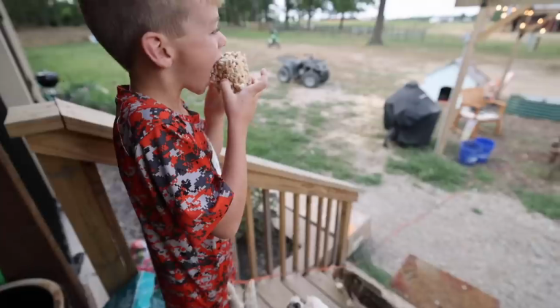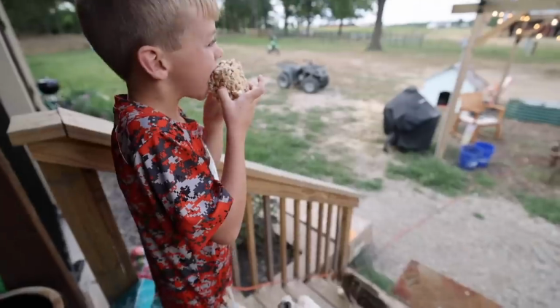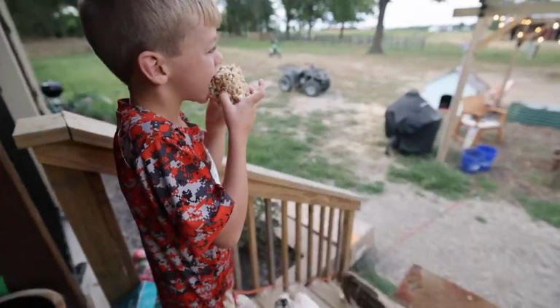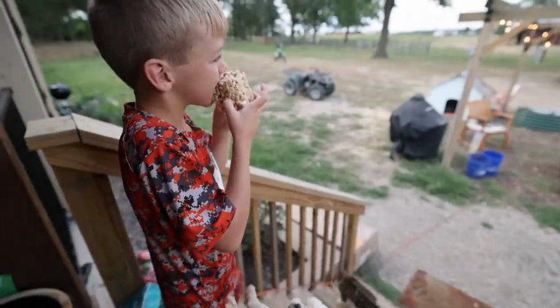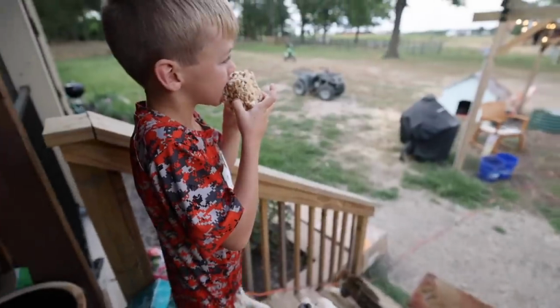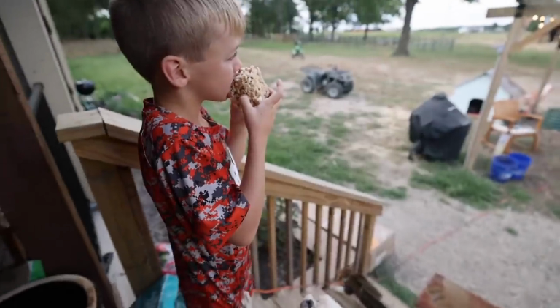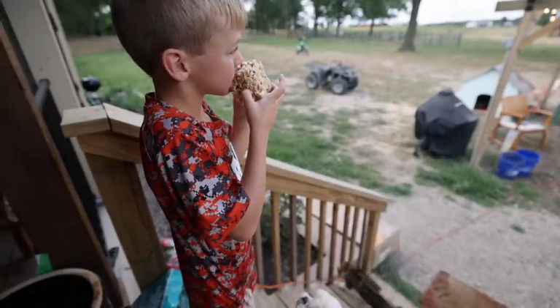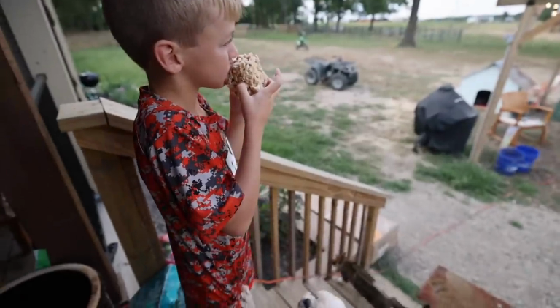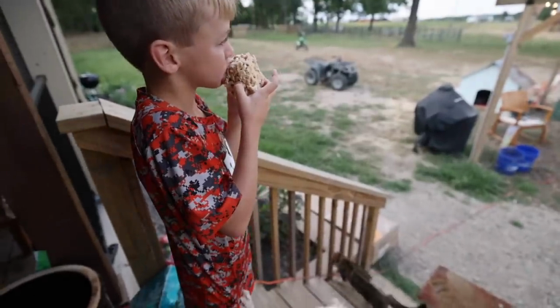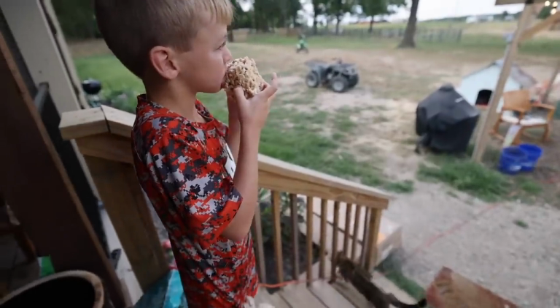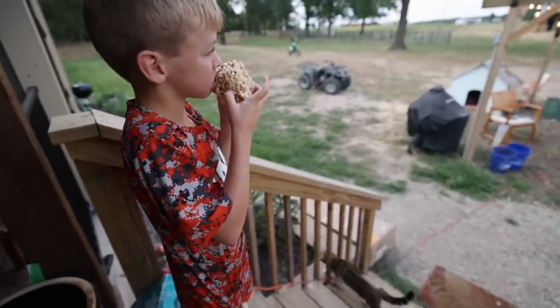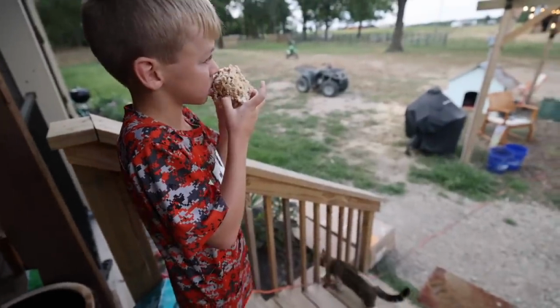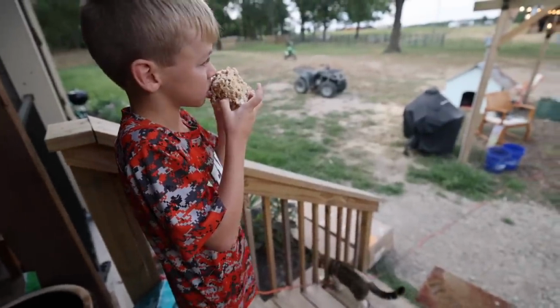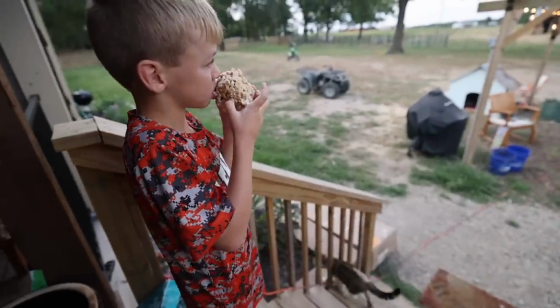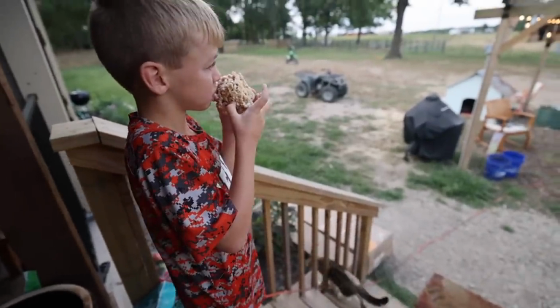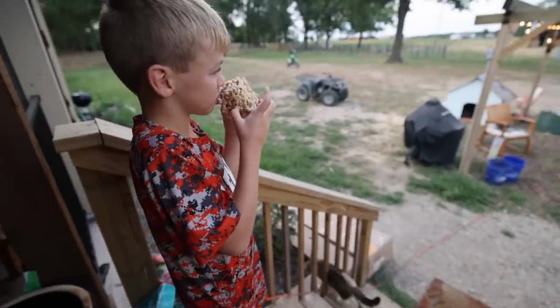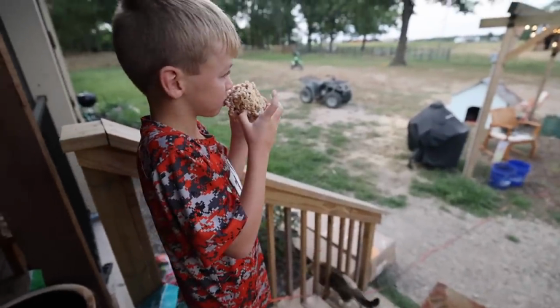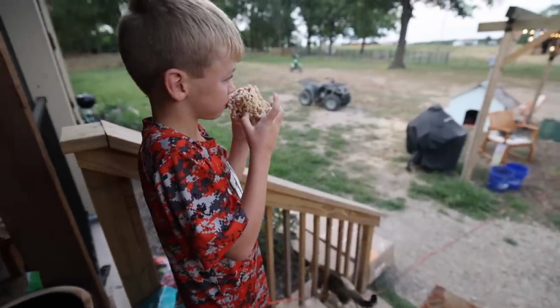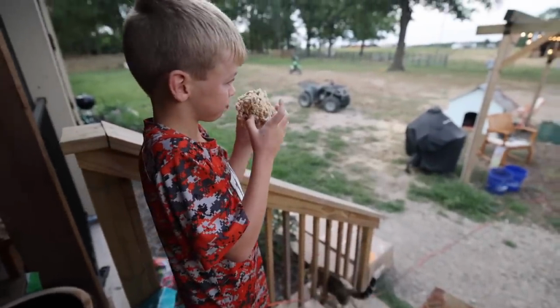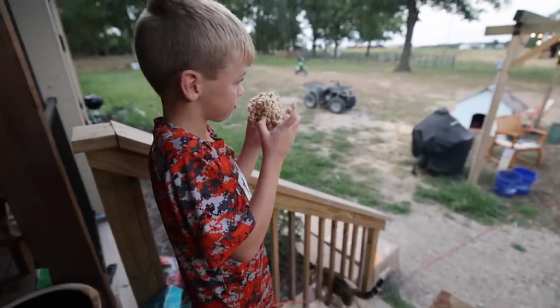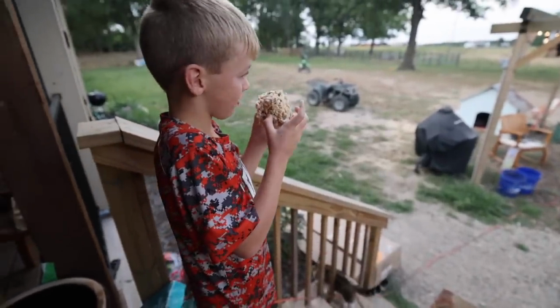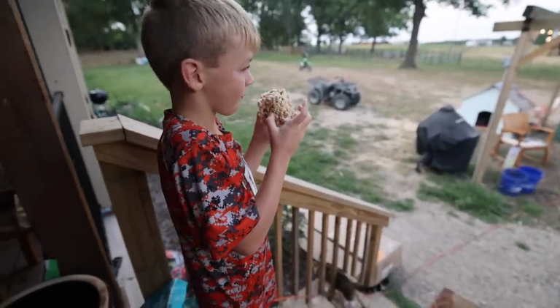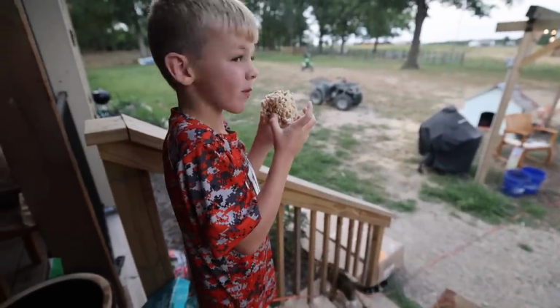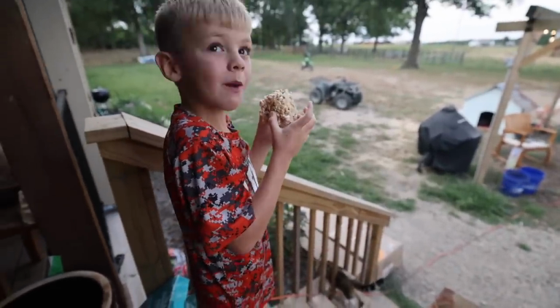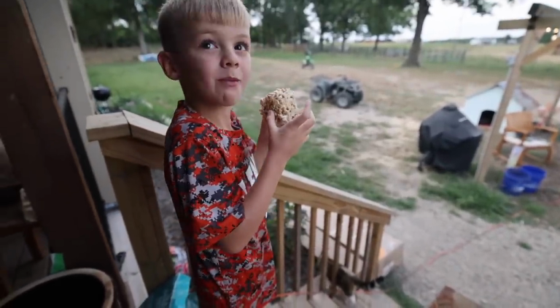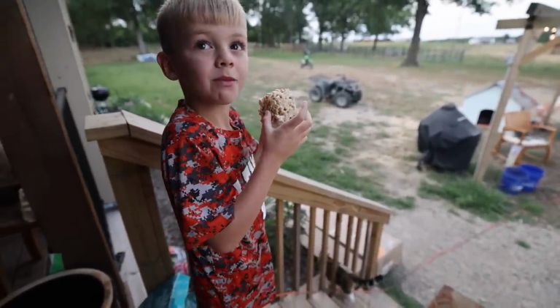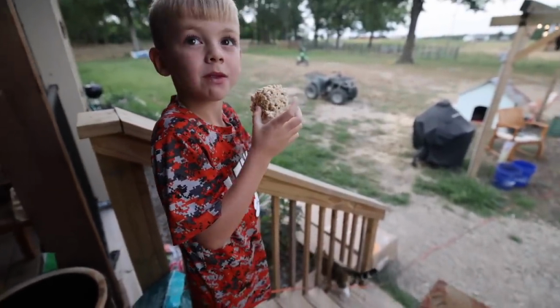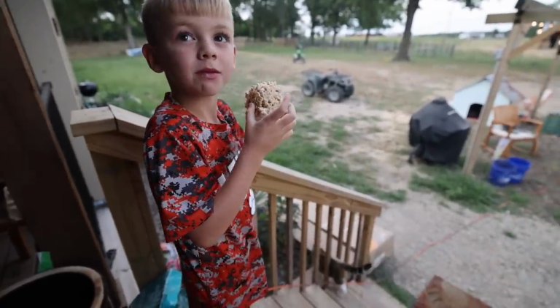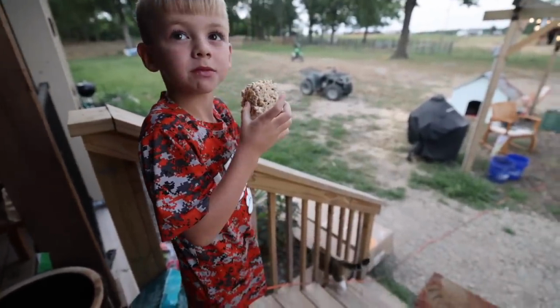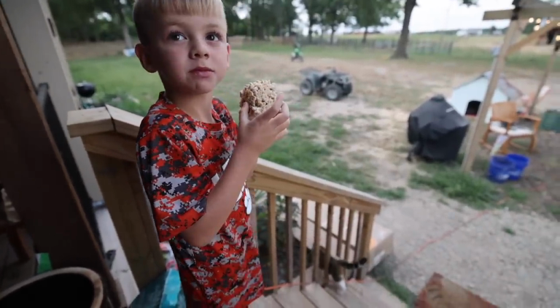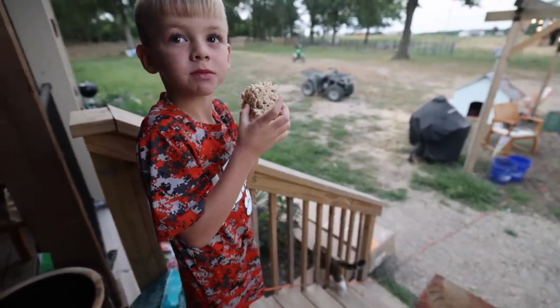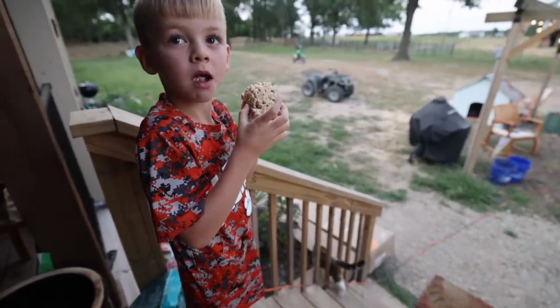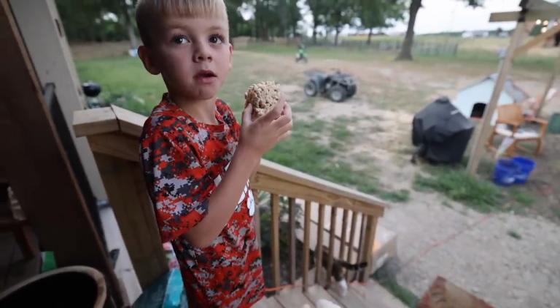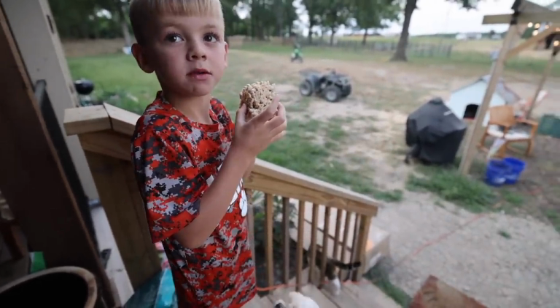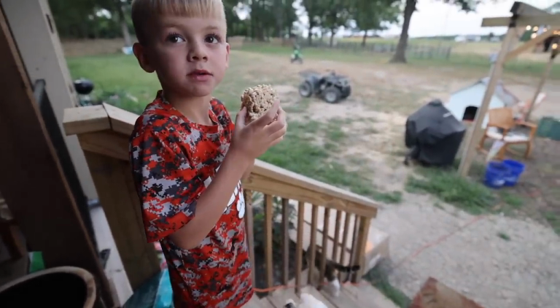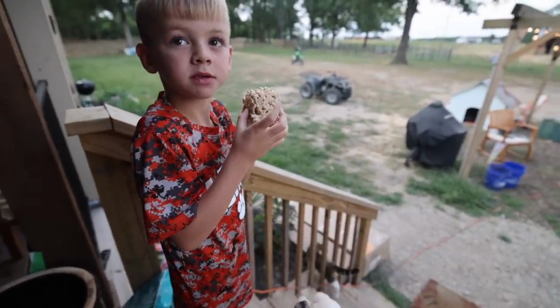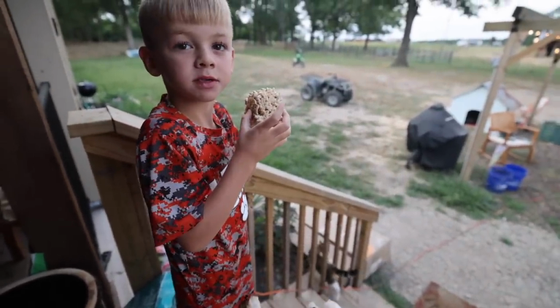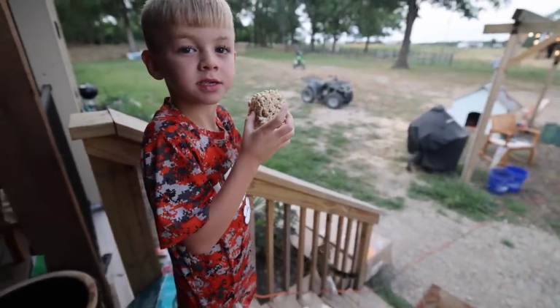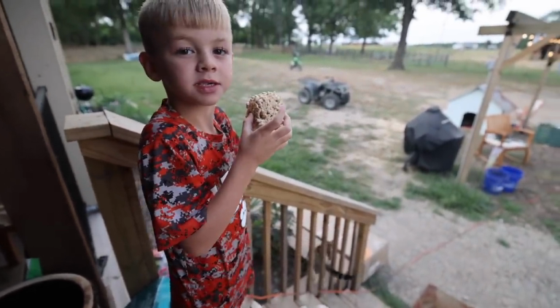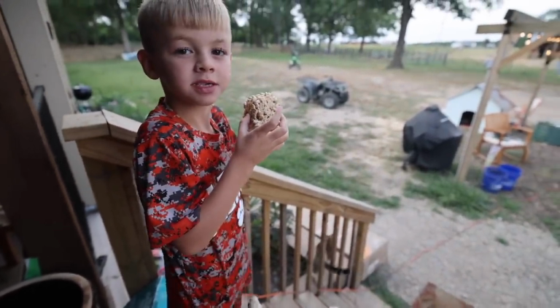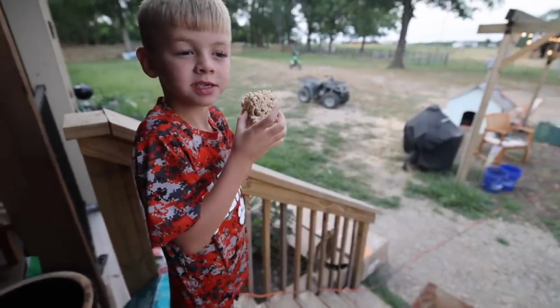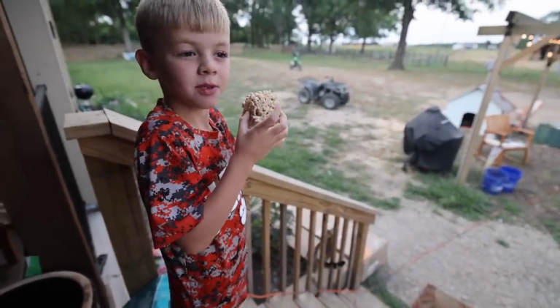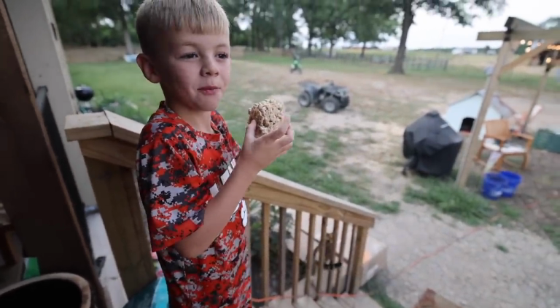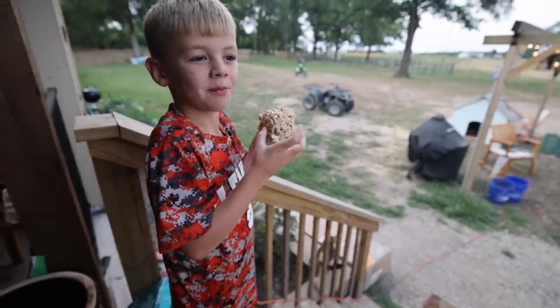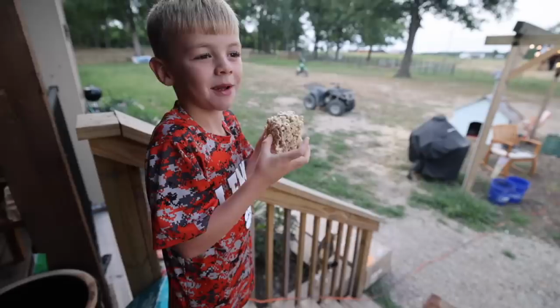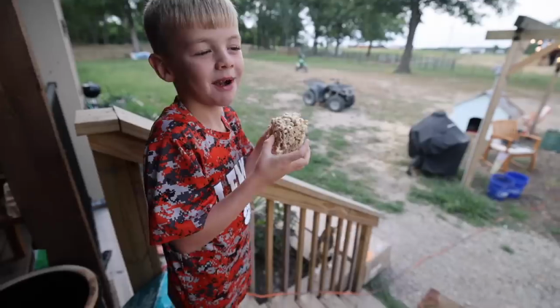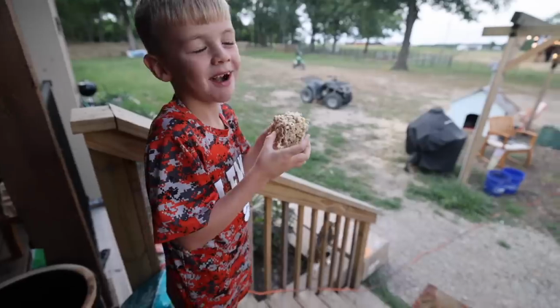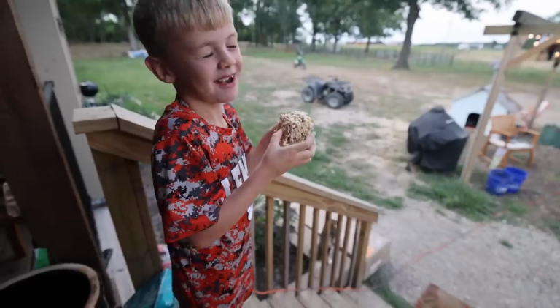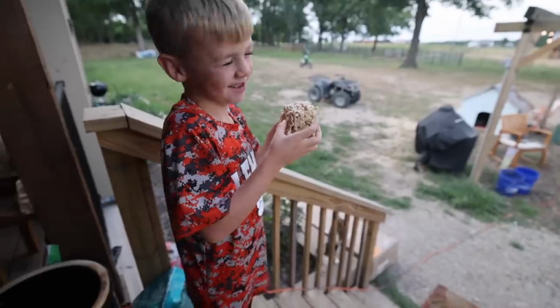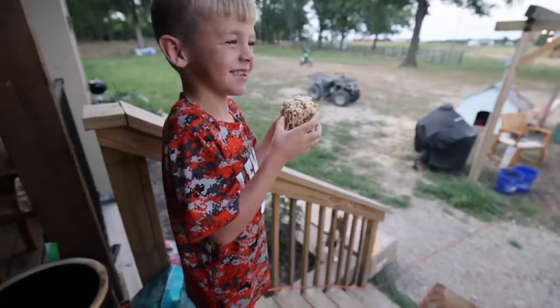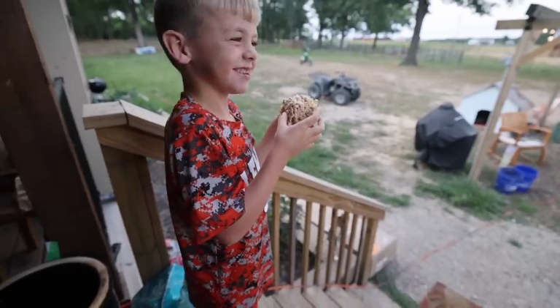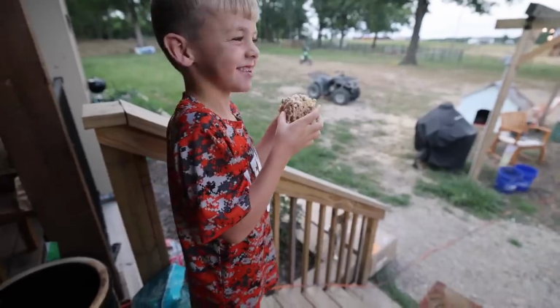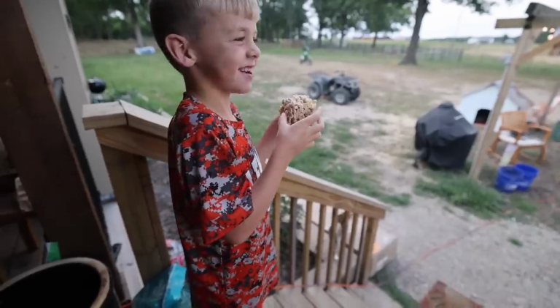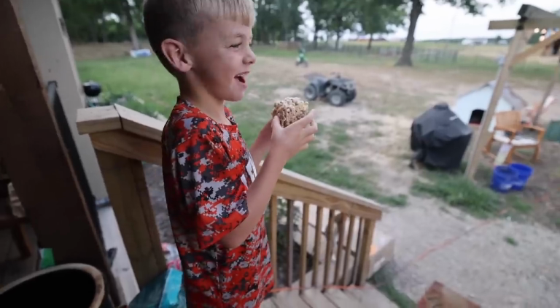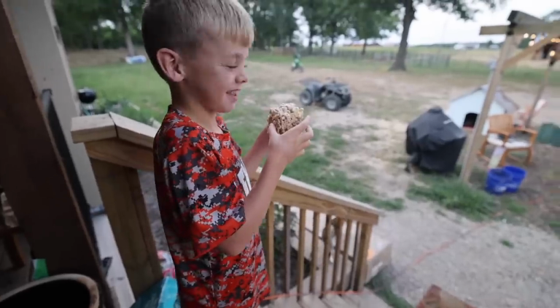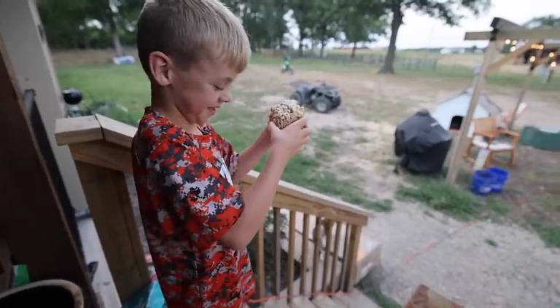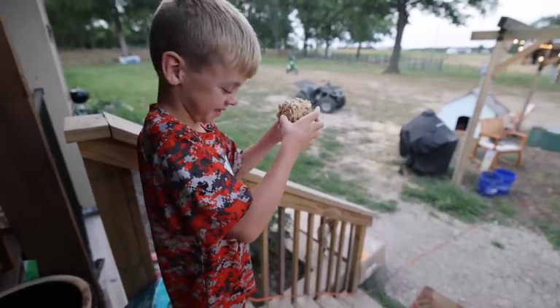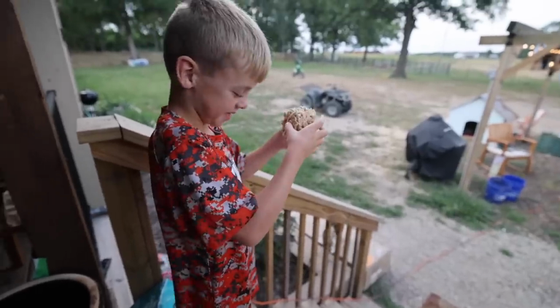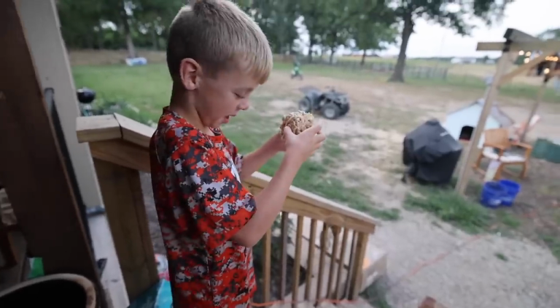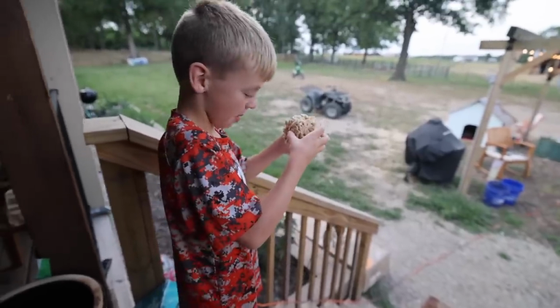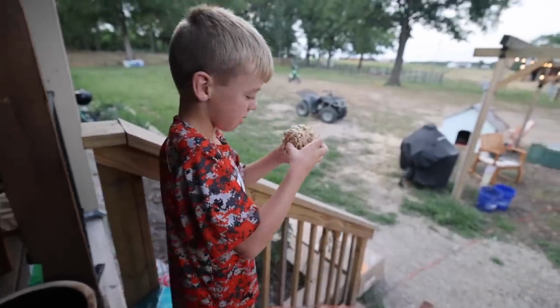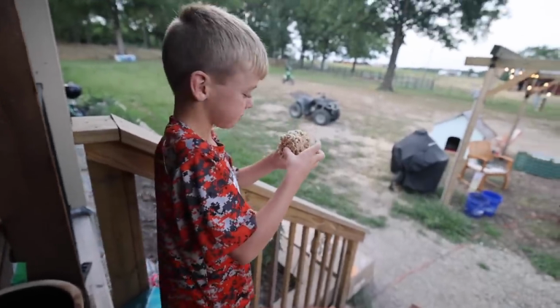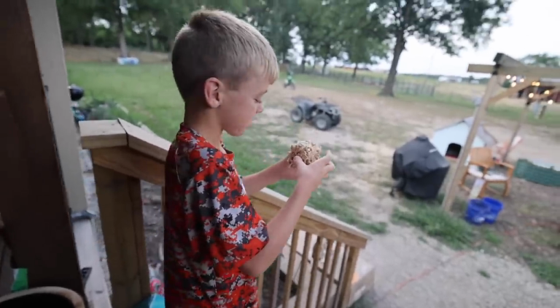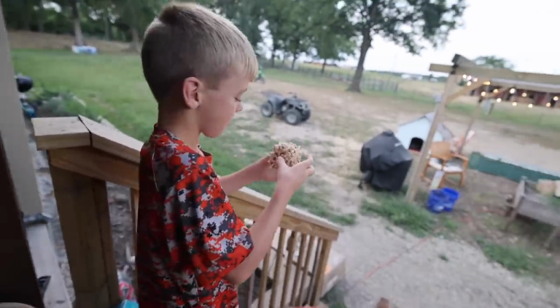You eating that Cheerio Rice Krispie? What do you call it? A Cheerio Krispie Treat? KK made that.